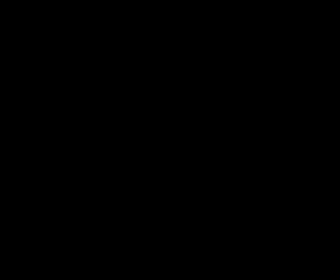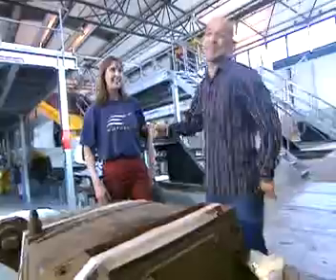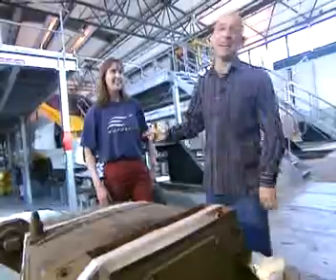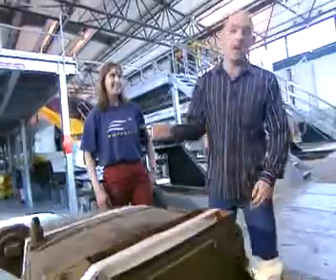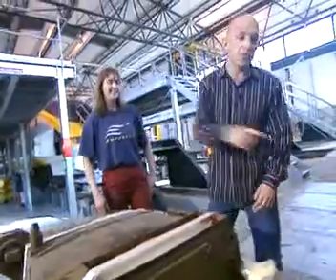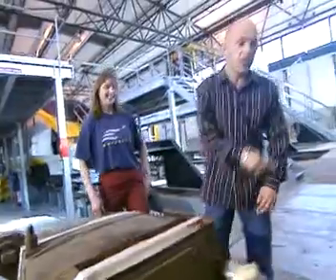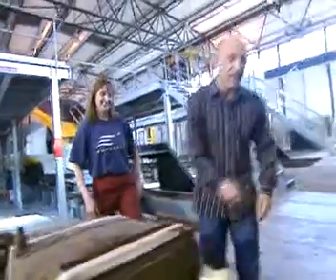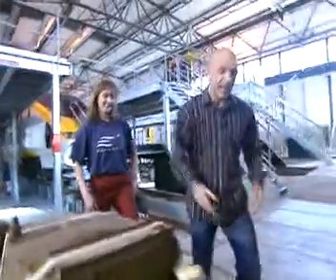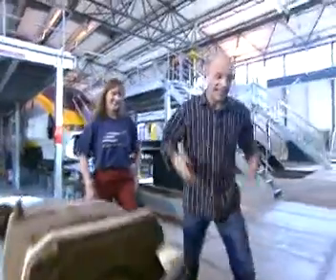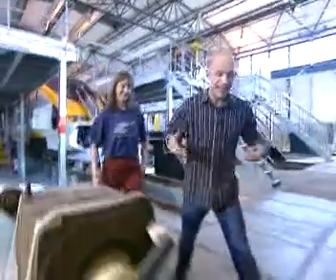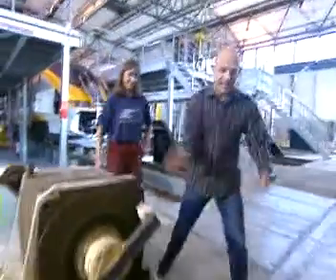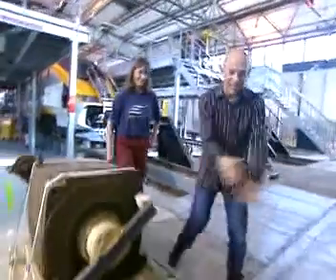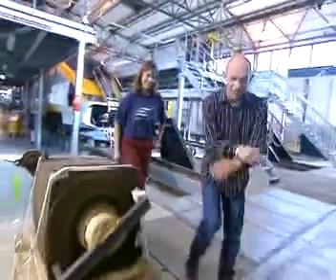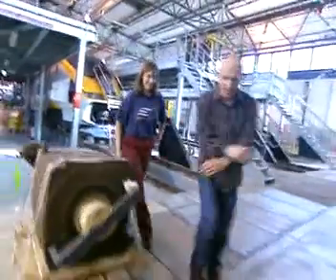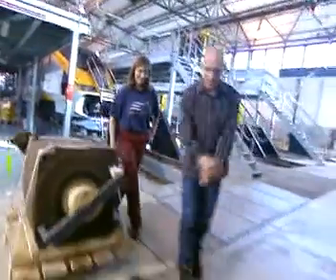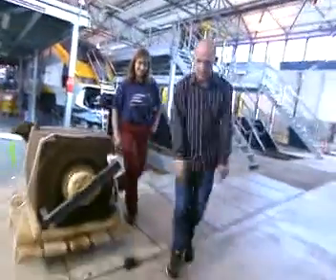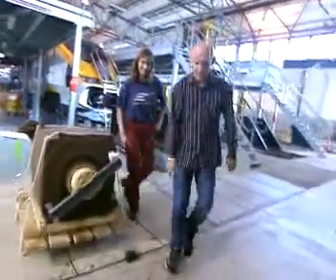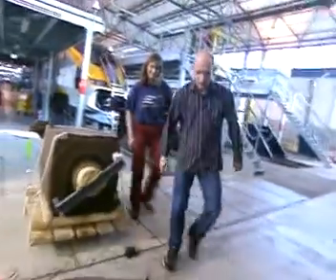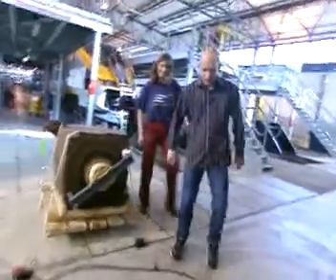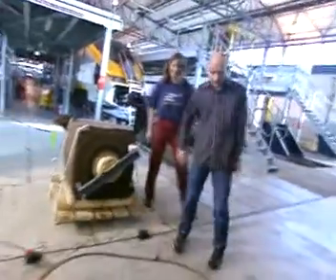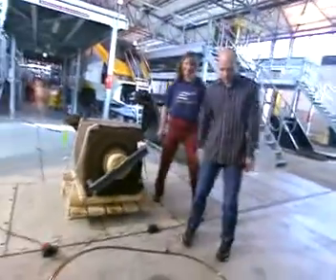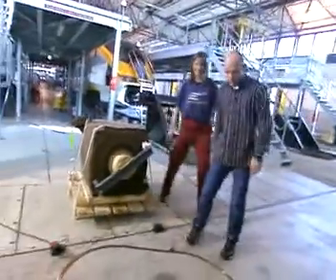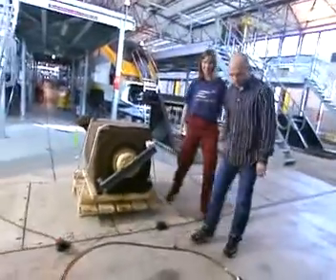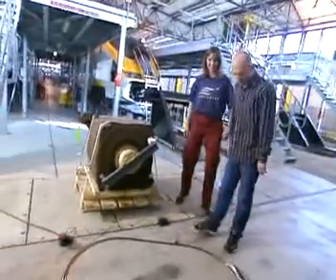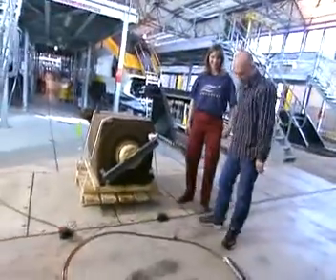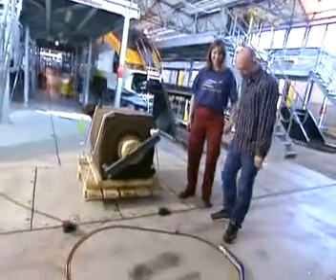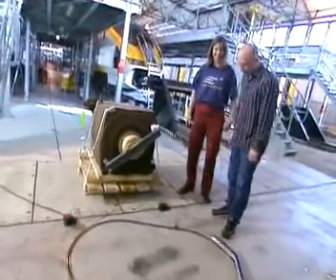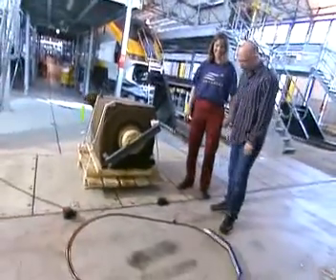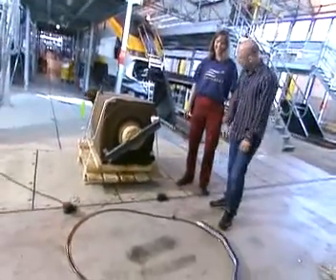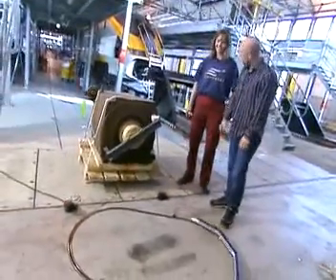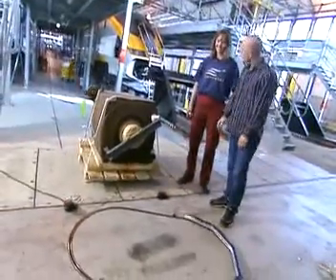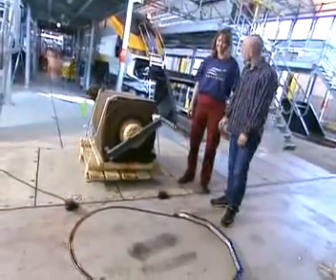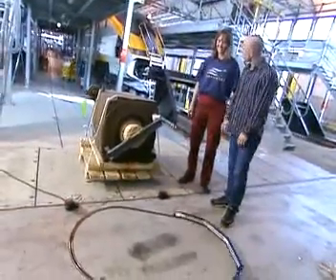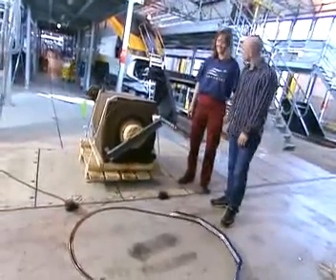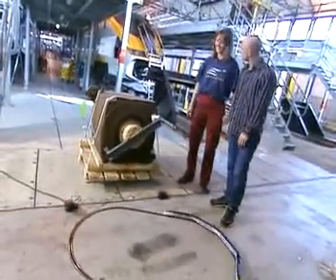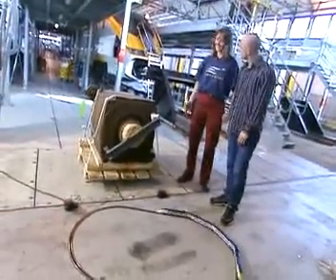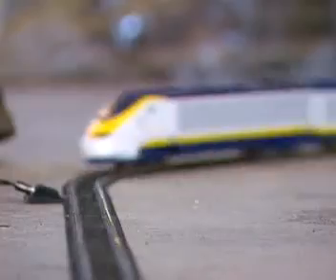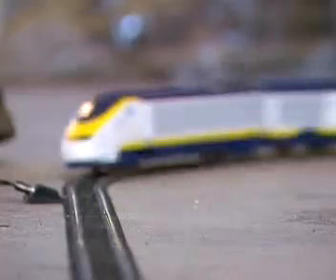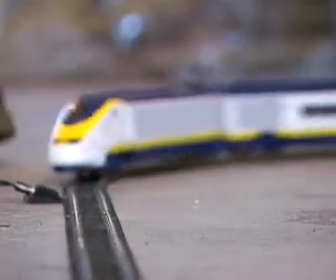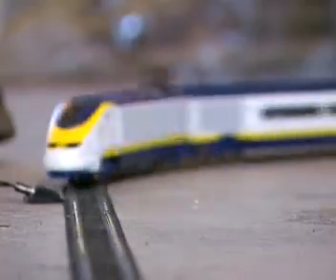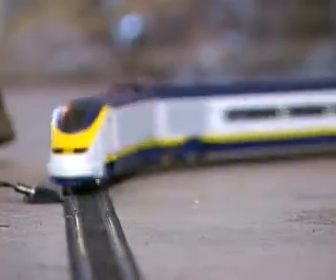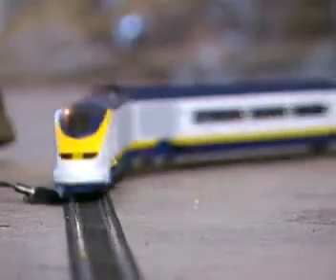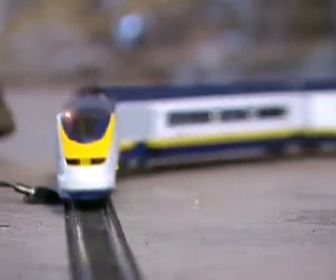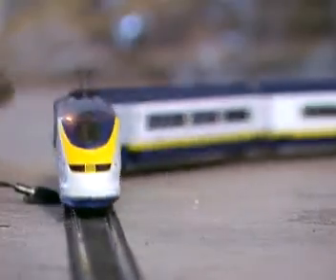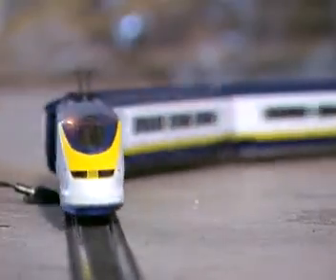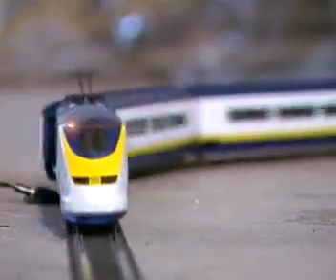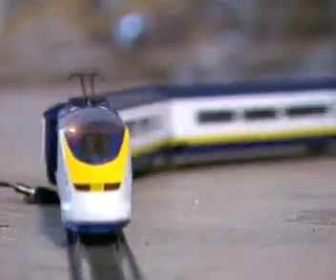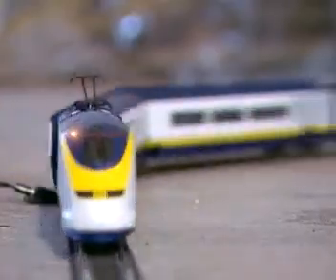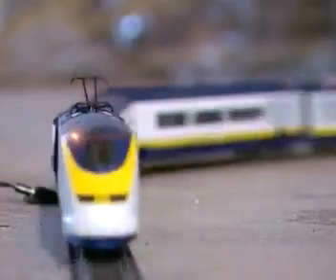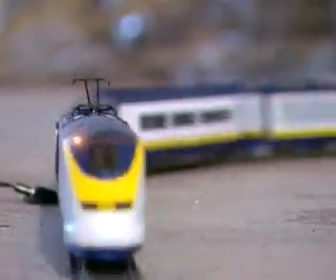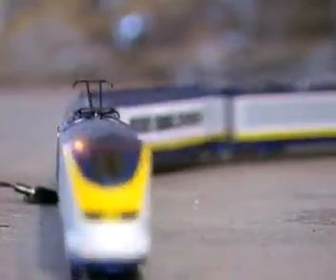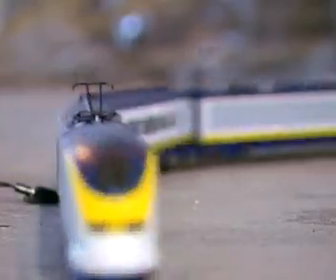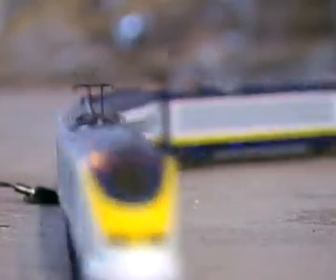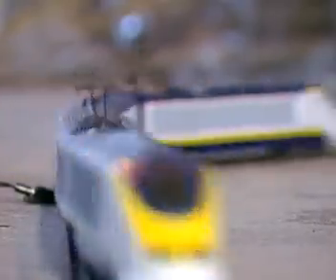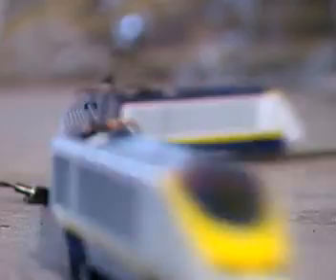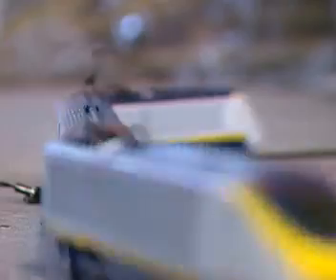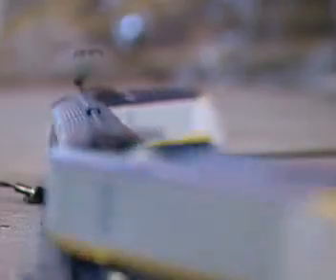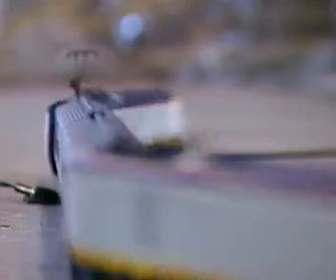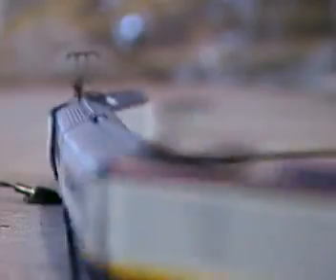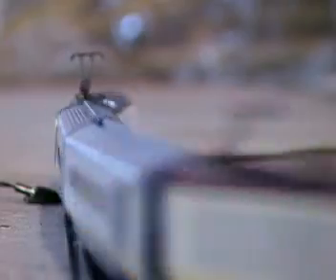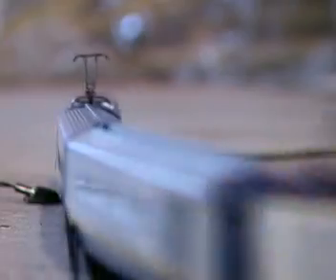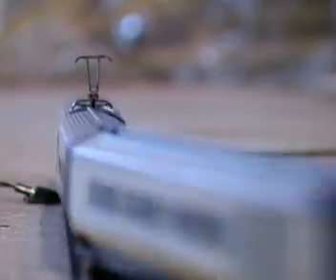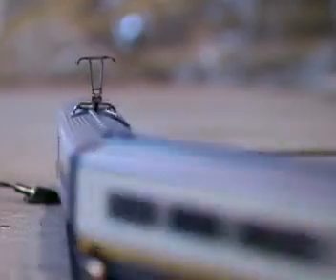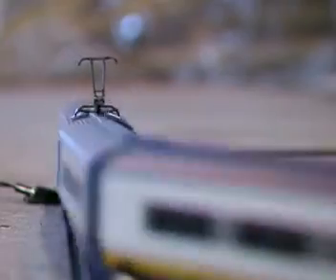Get over it and get a load of this. This is my little model railway. What do you think? What more can I say? Absolute replica of the Eurostar.